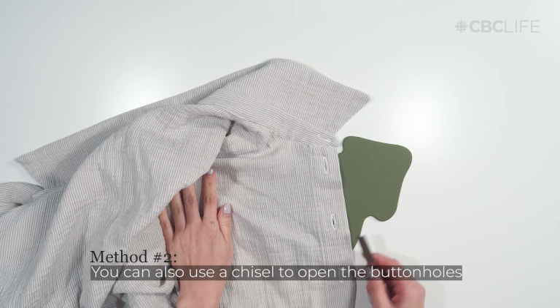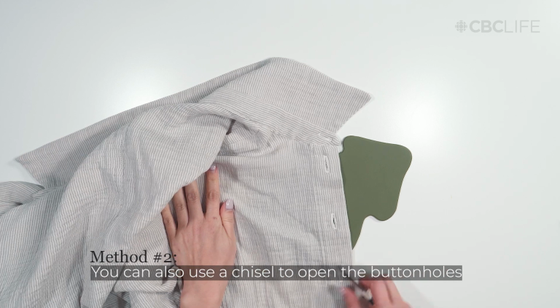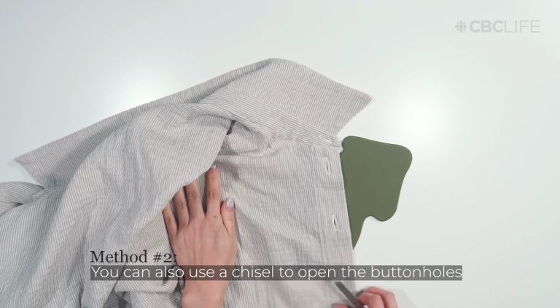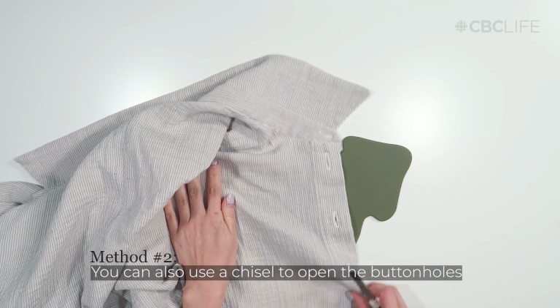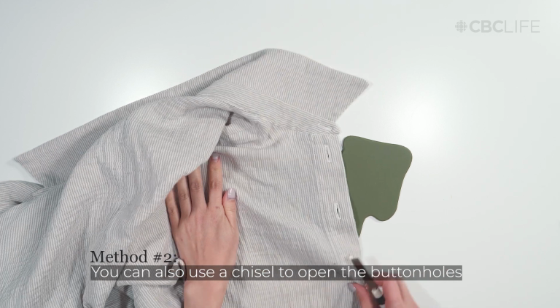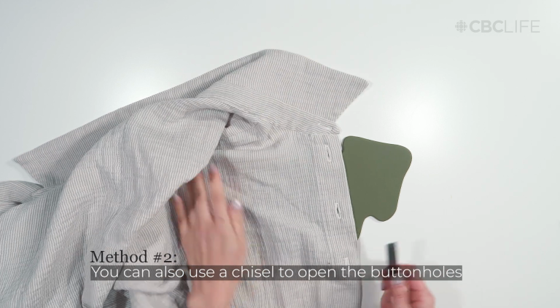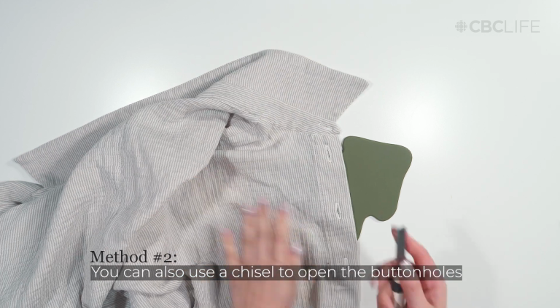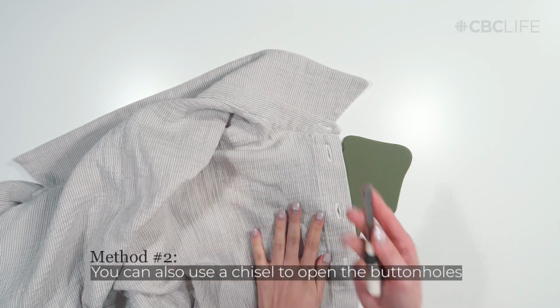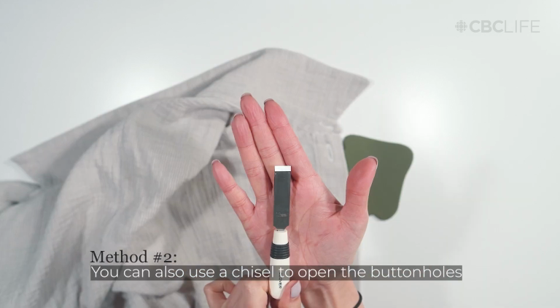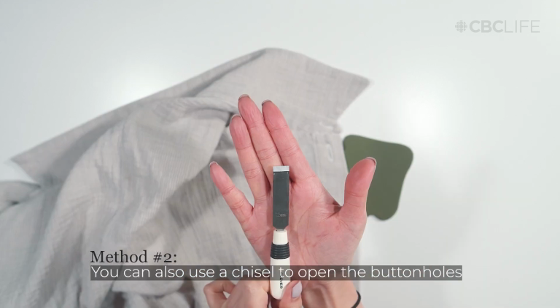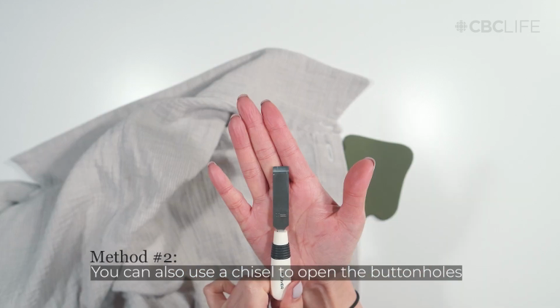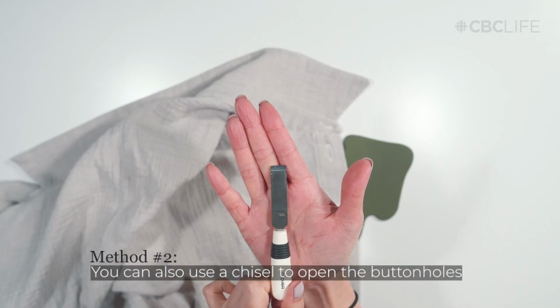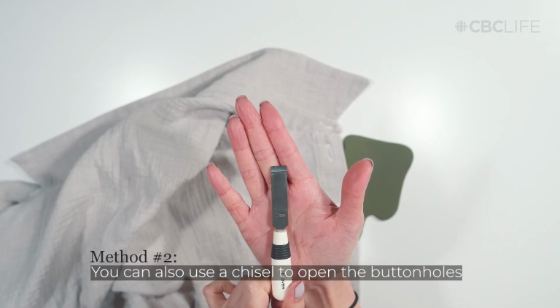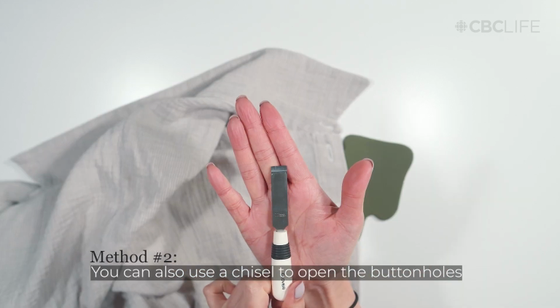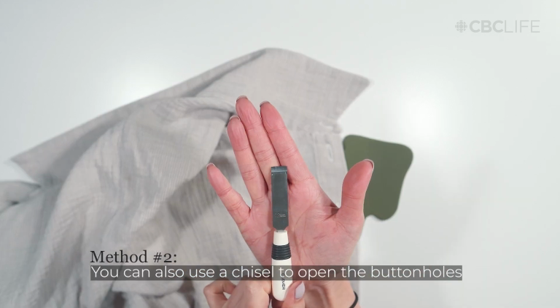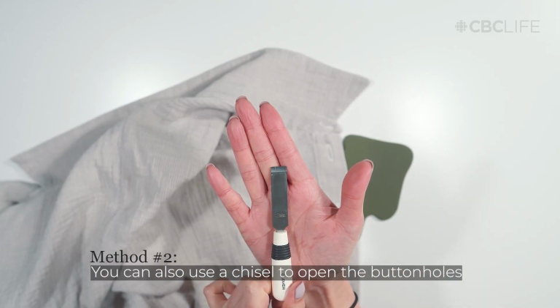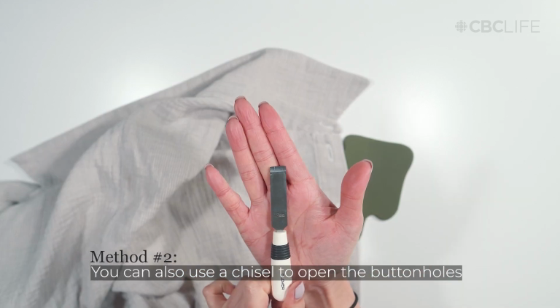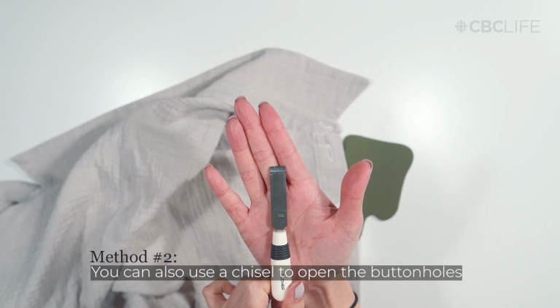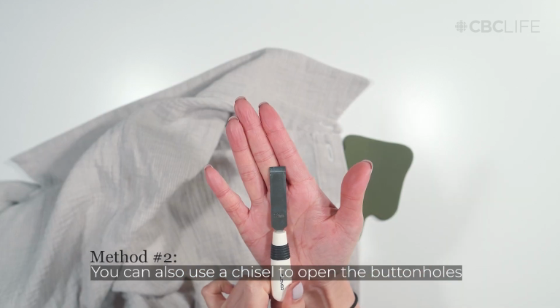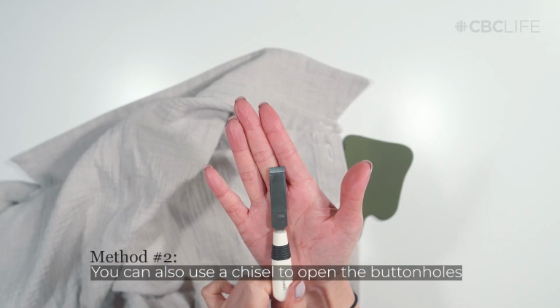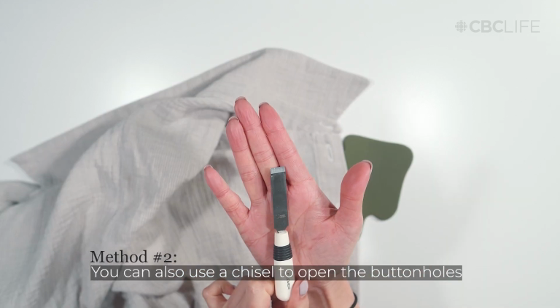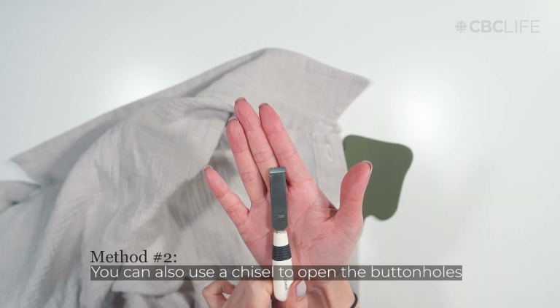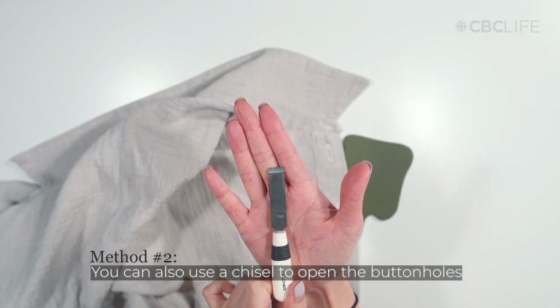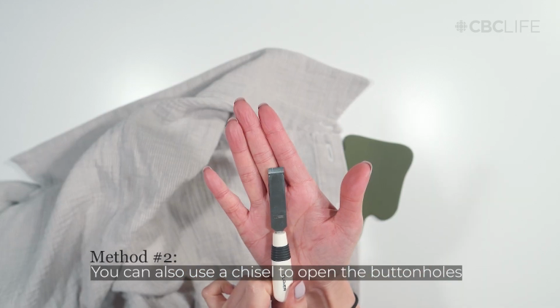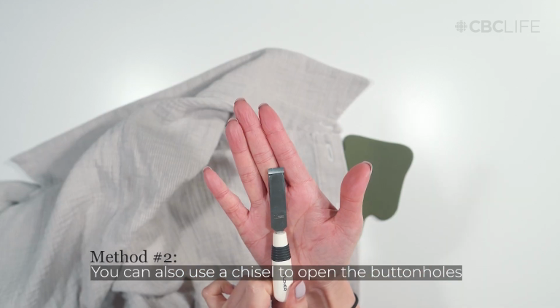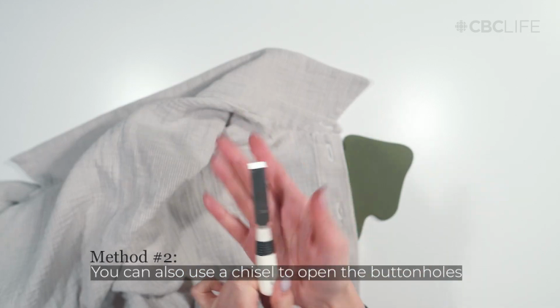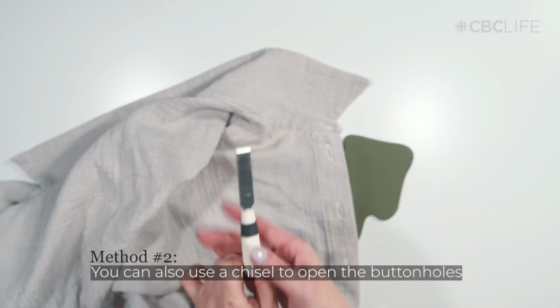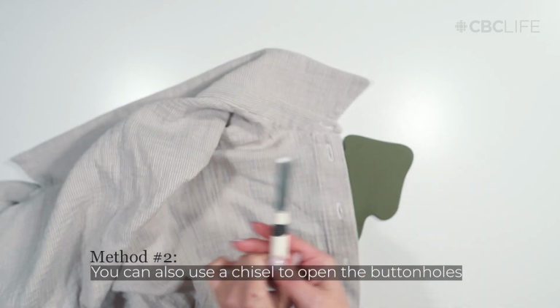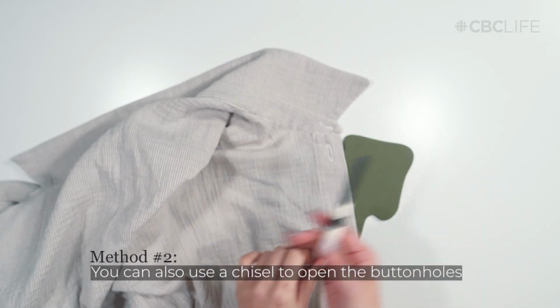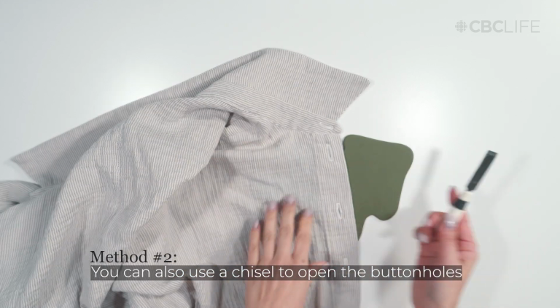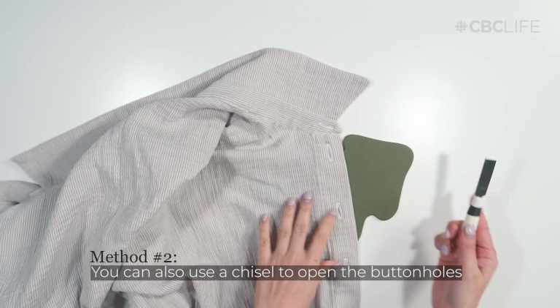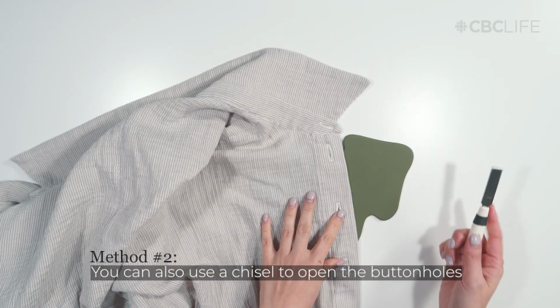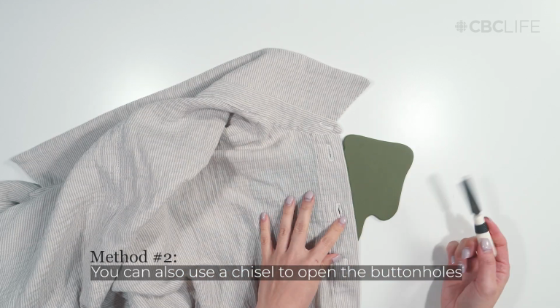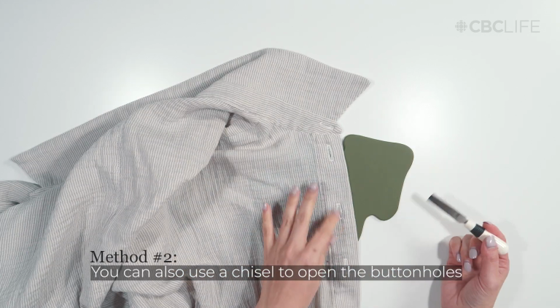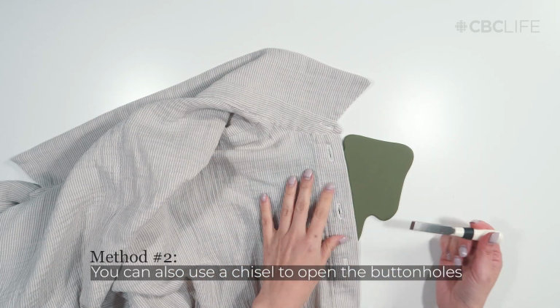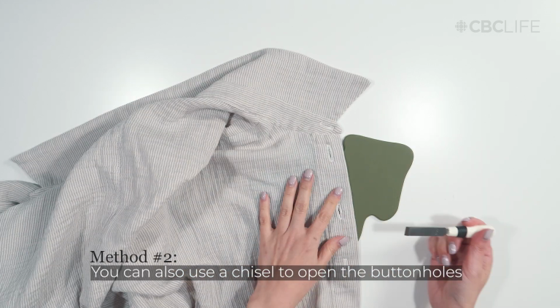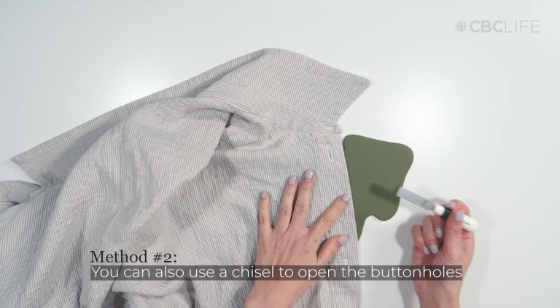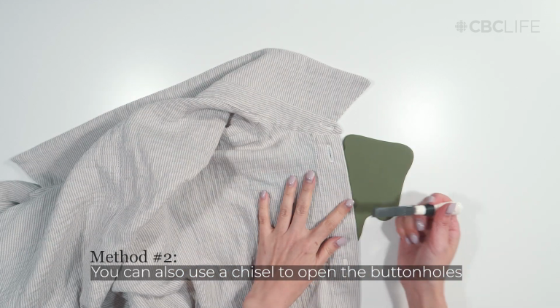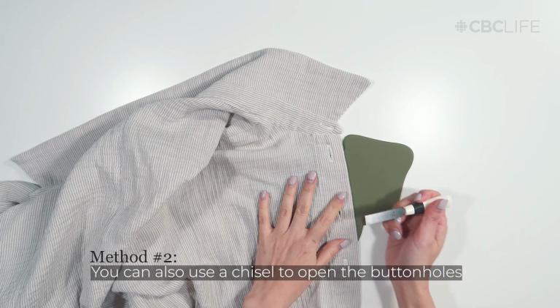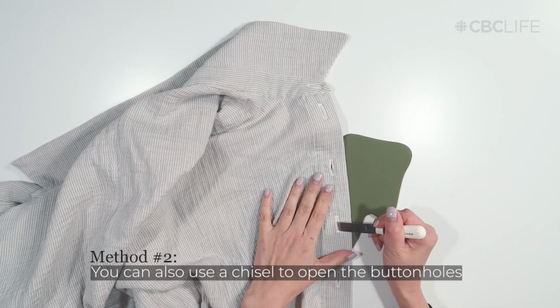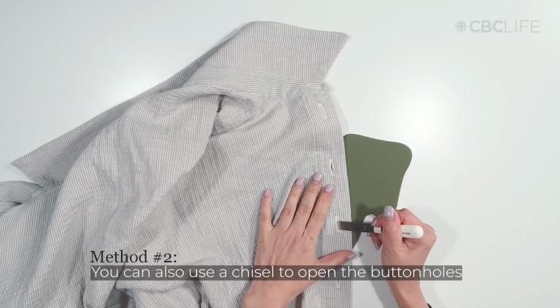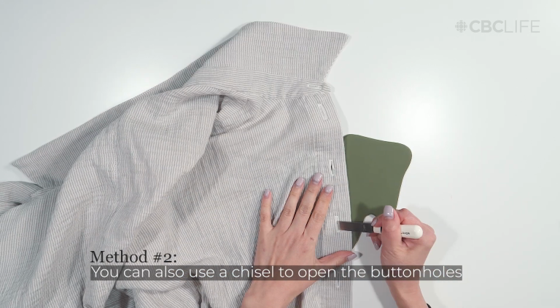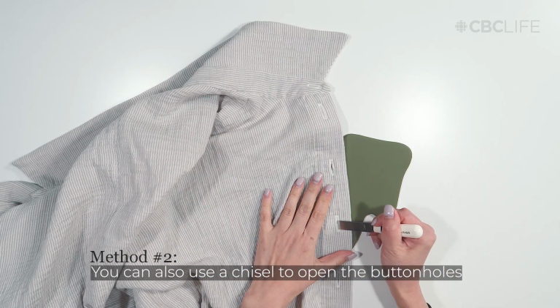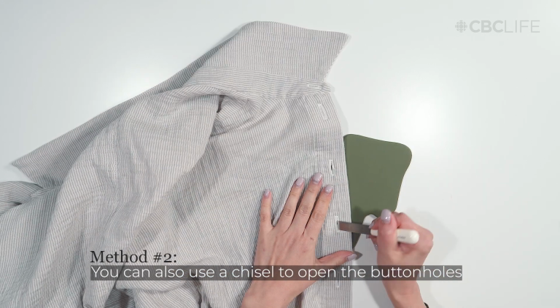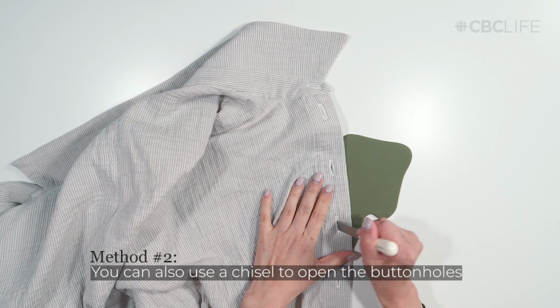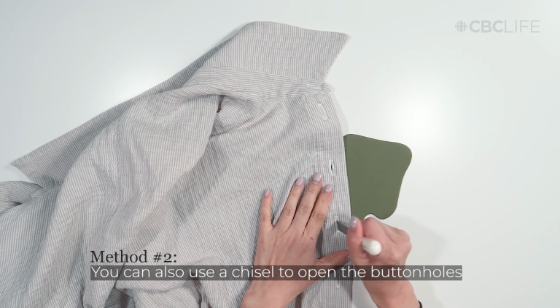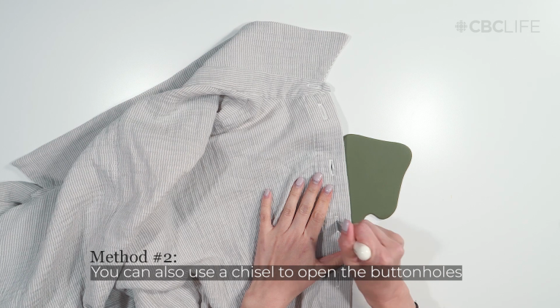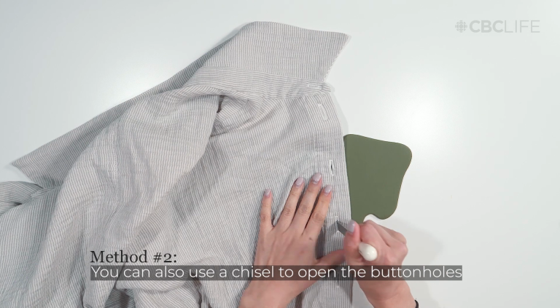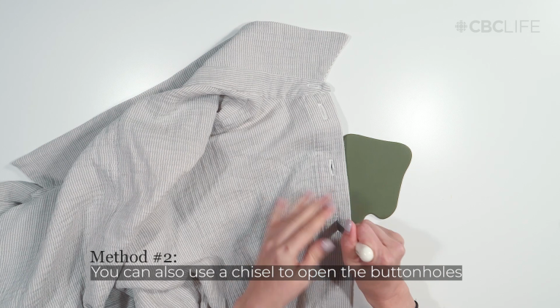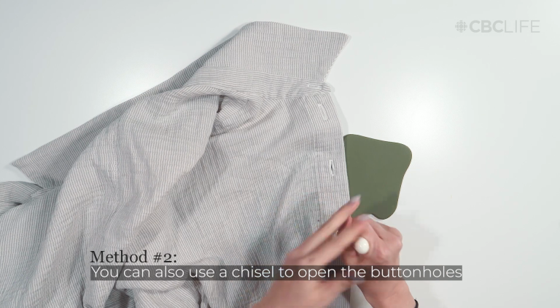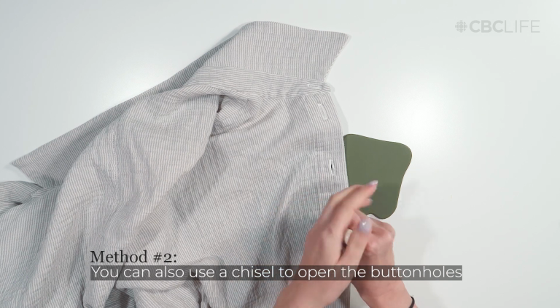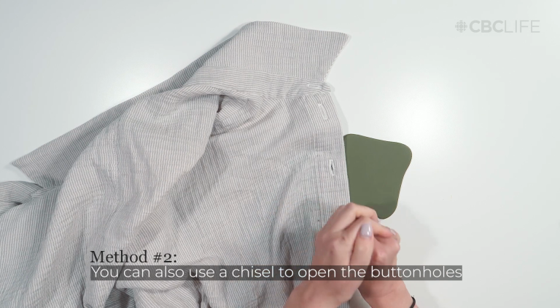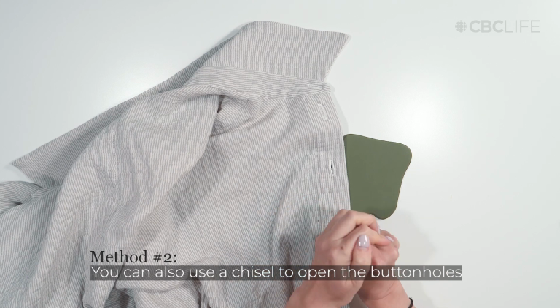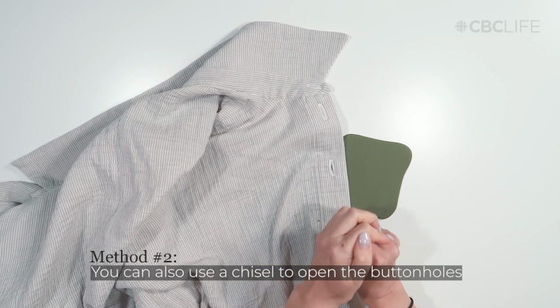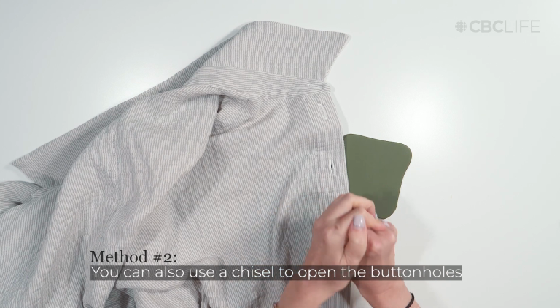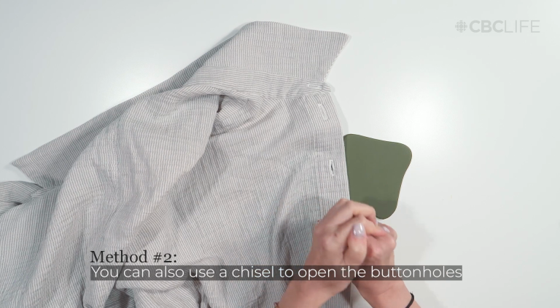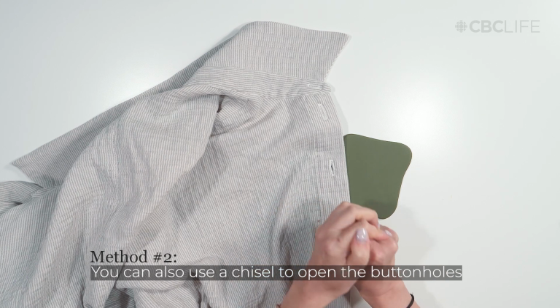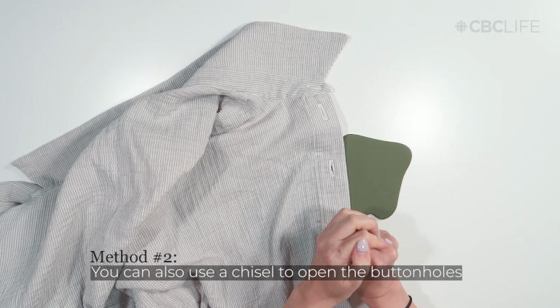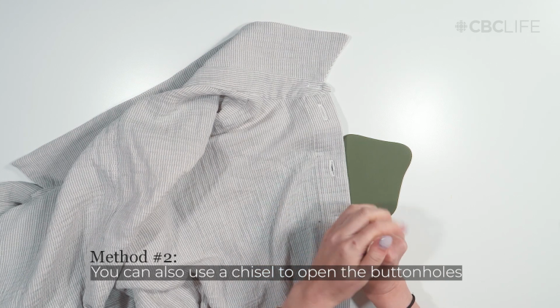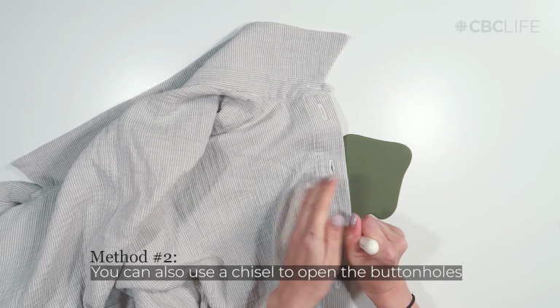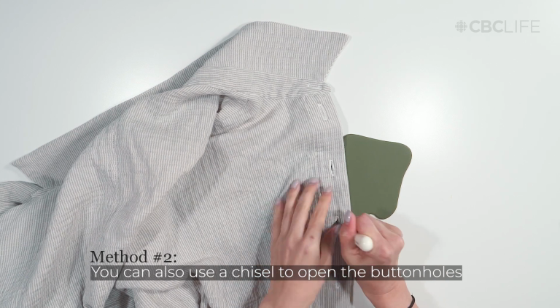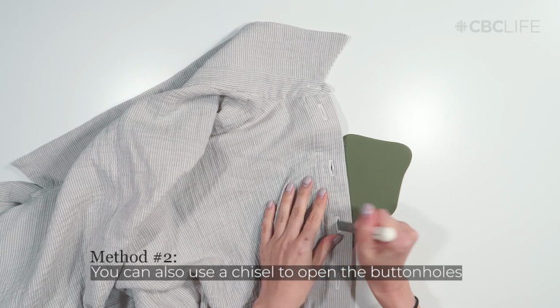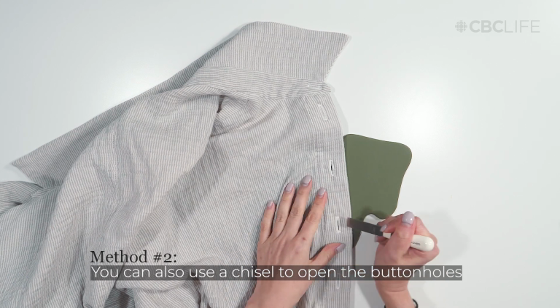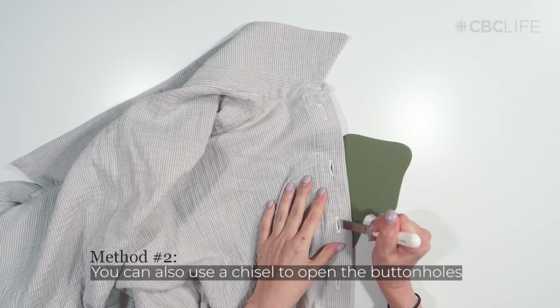Alternatively, I like to use a chisel to open buttonholes. Don't forget to use a mat or board under your fabric.